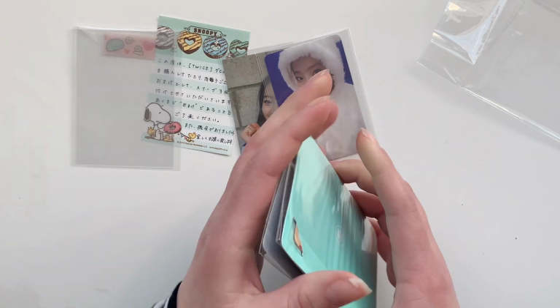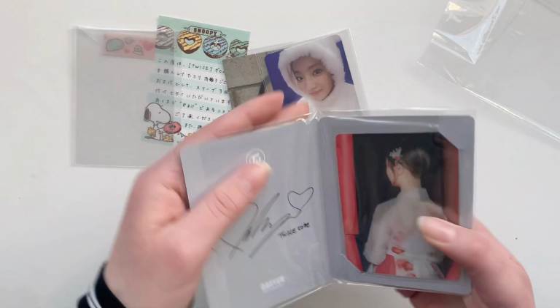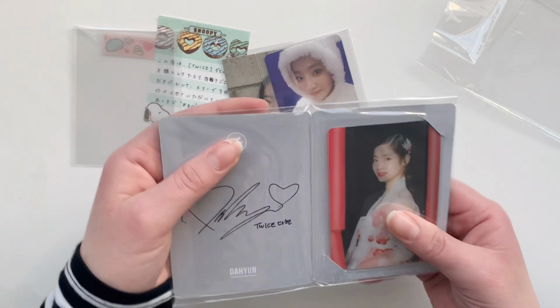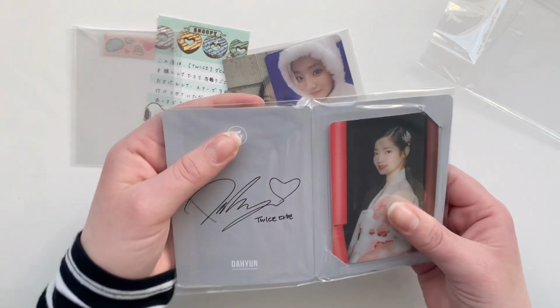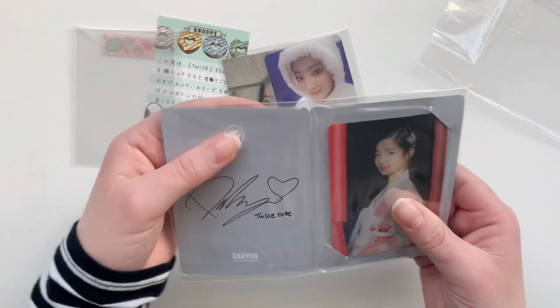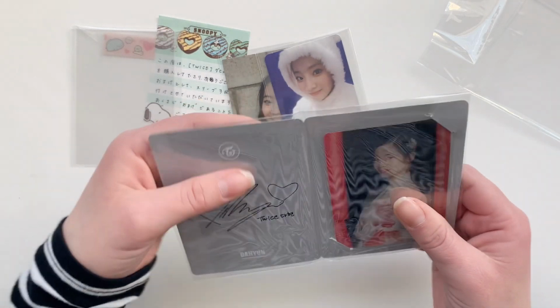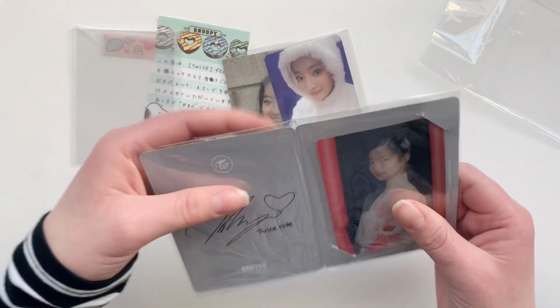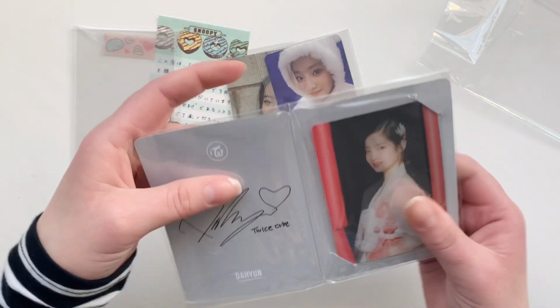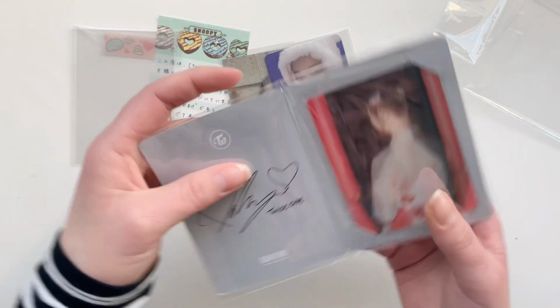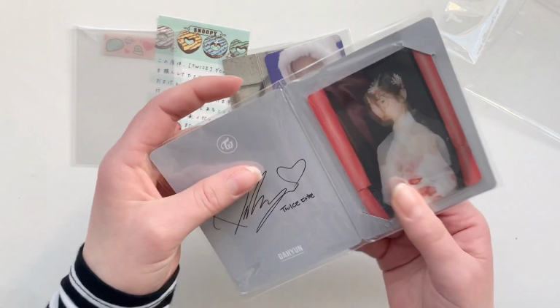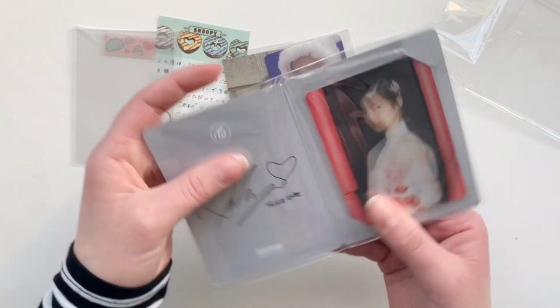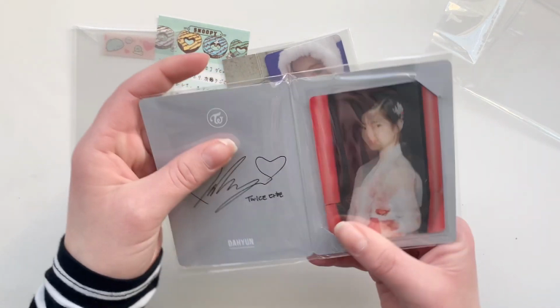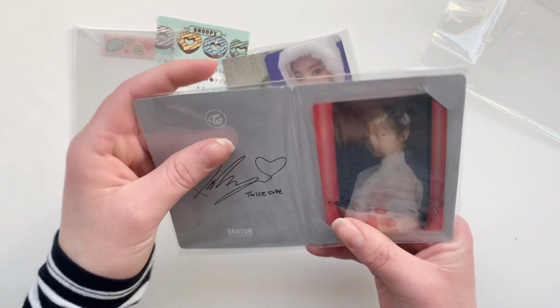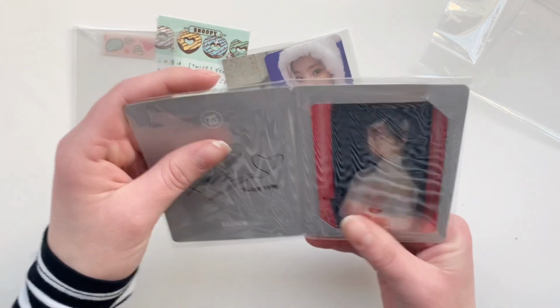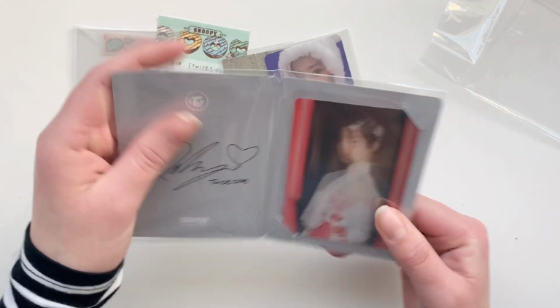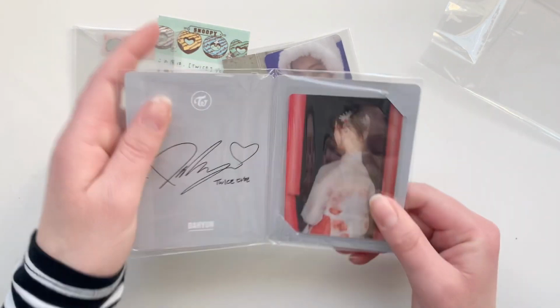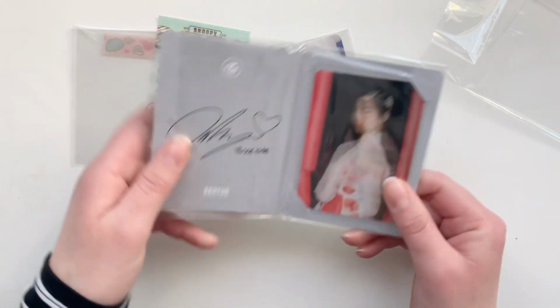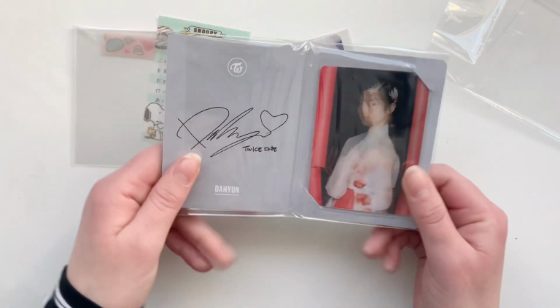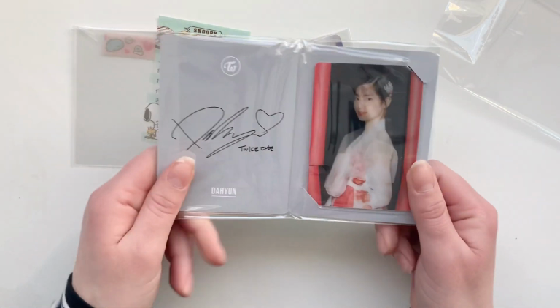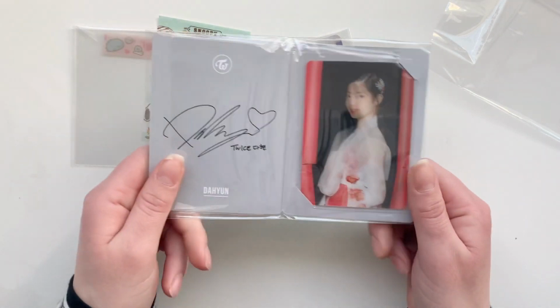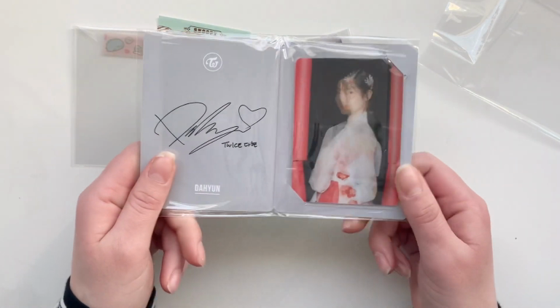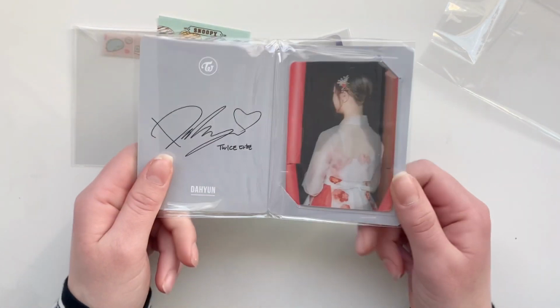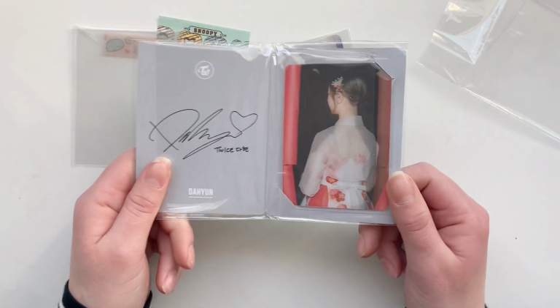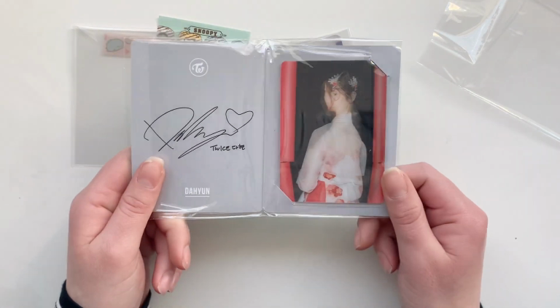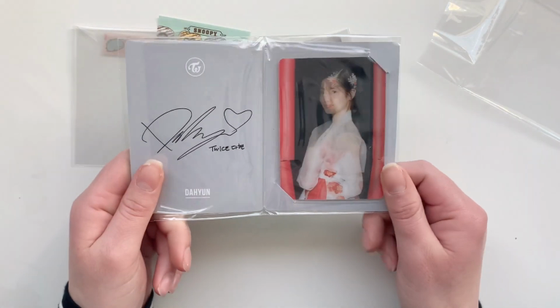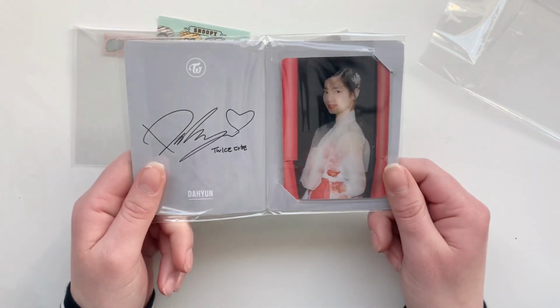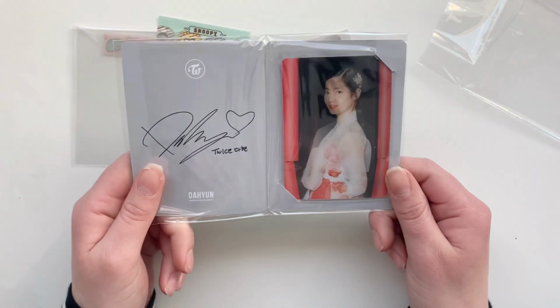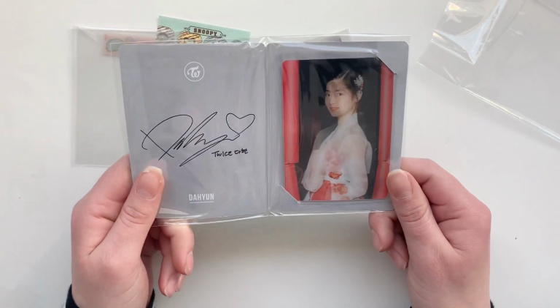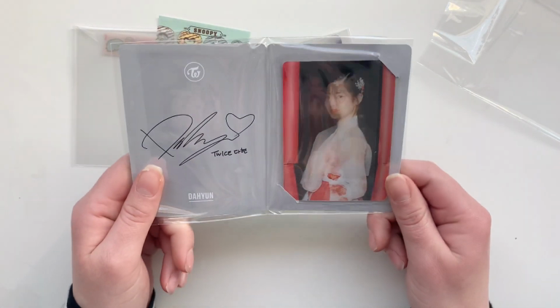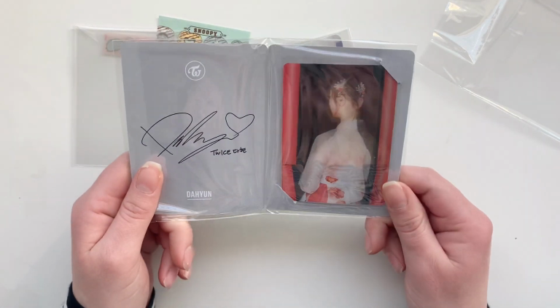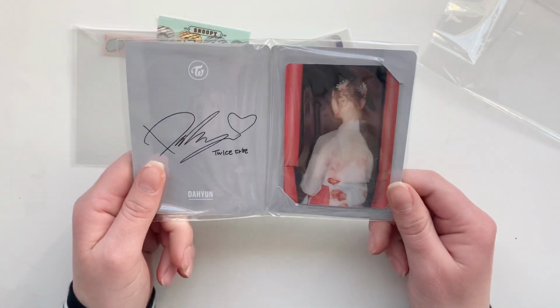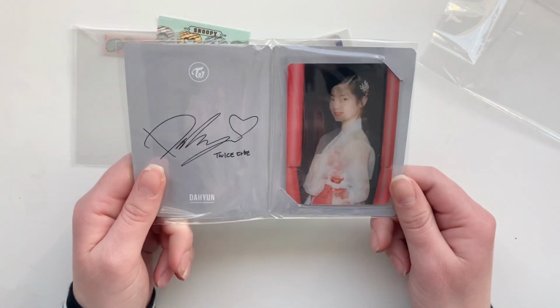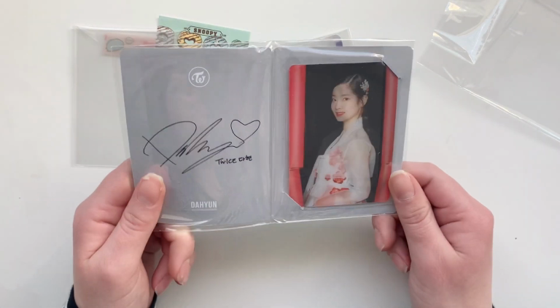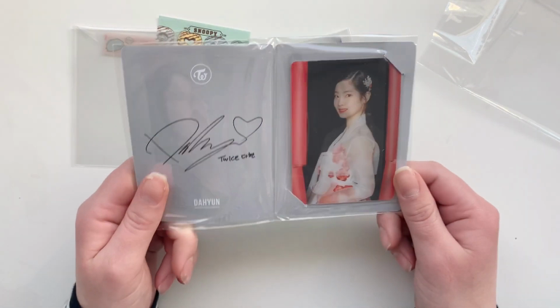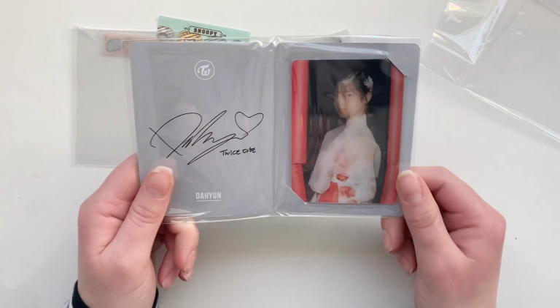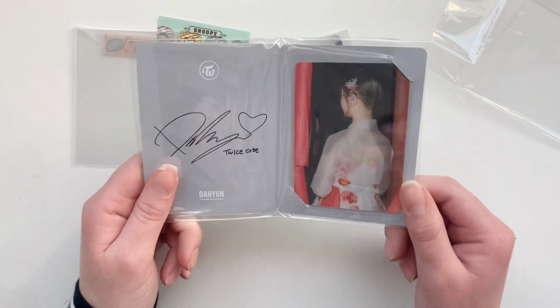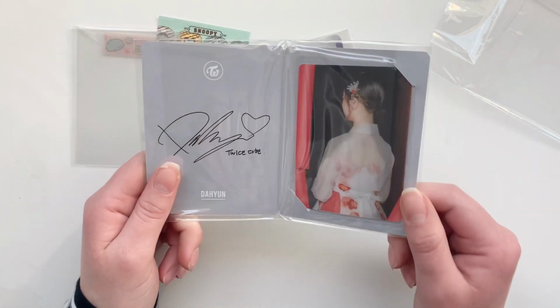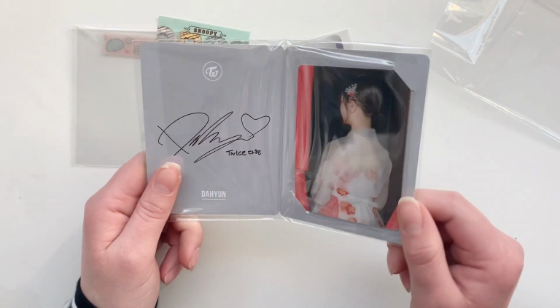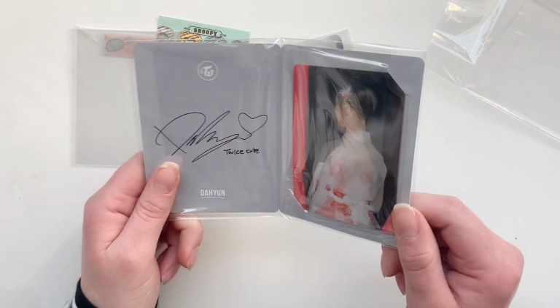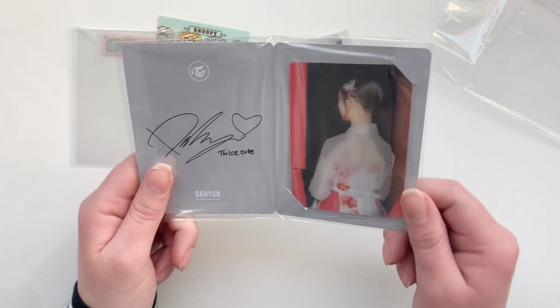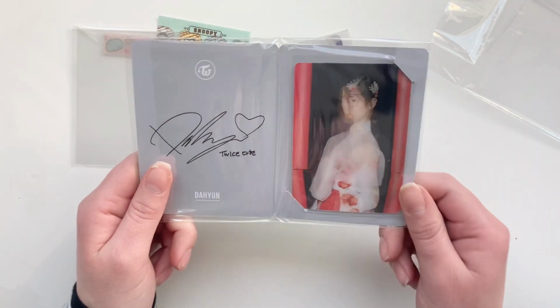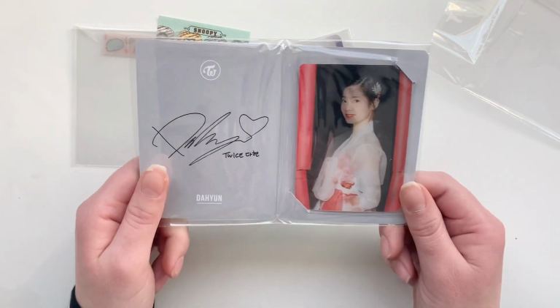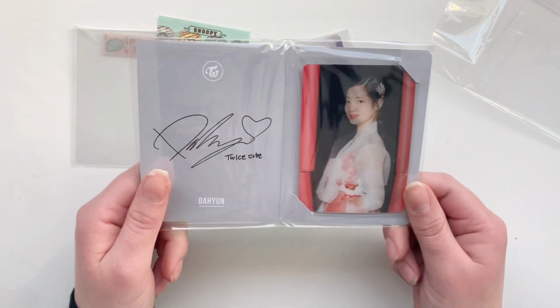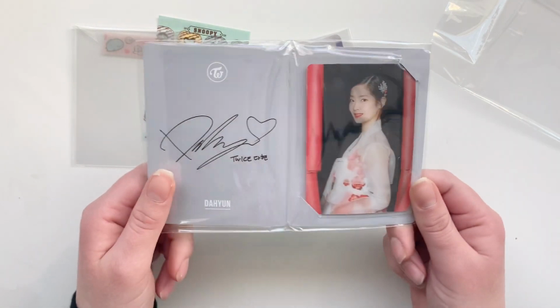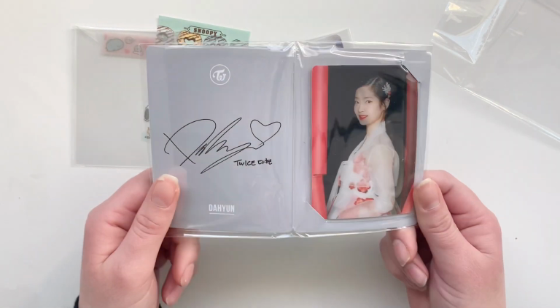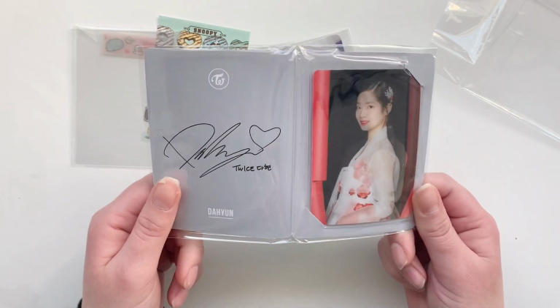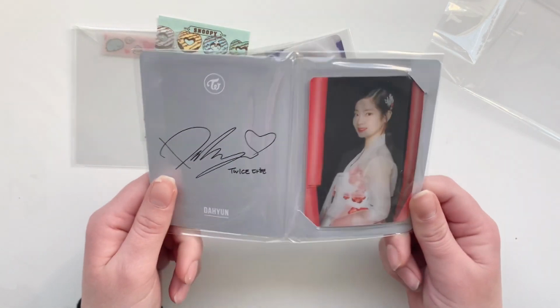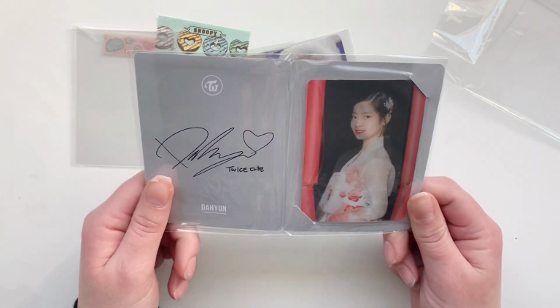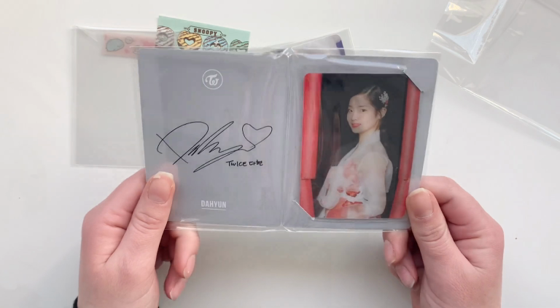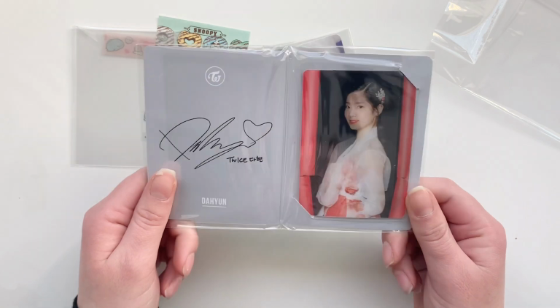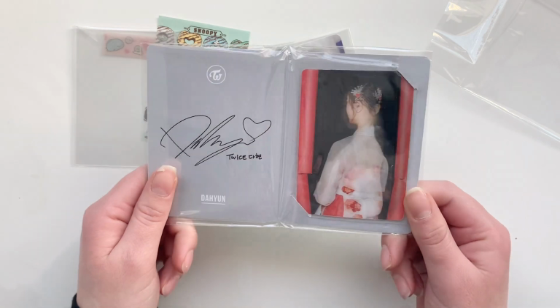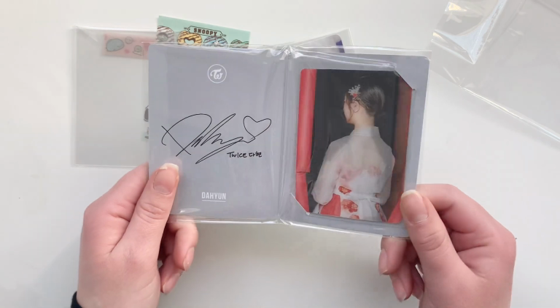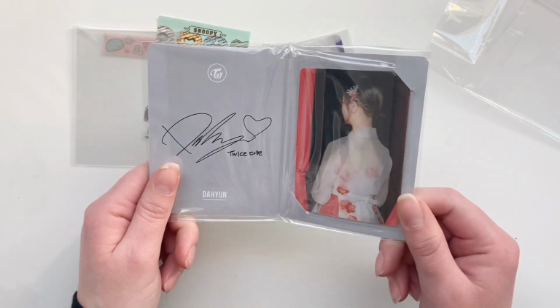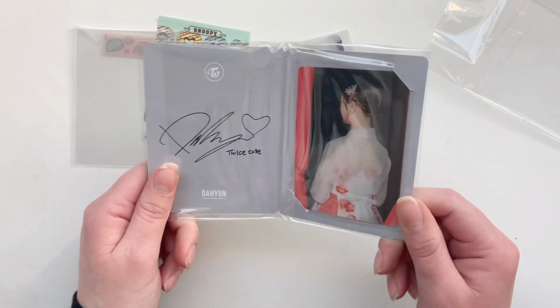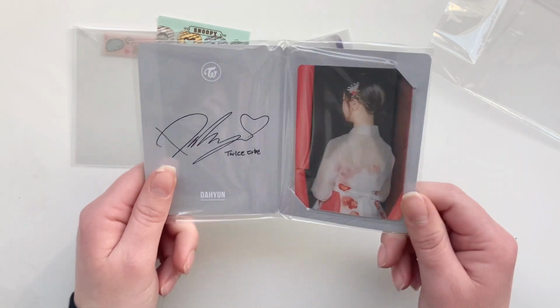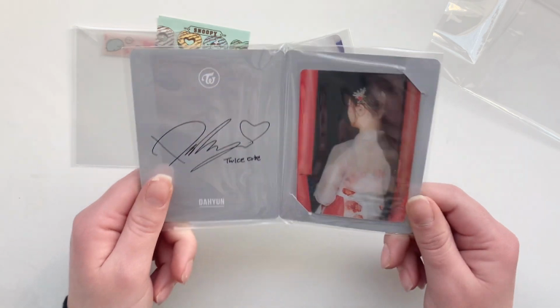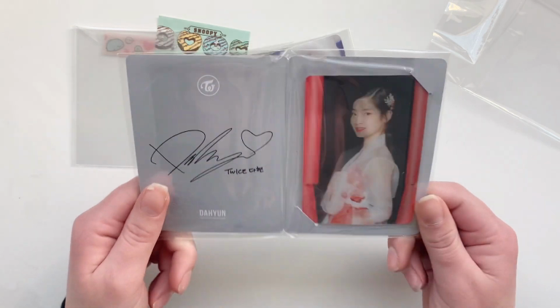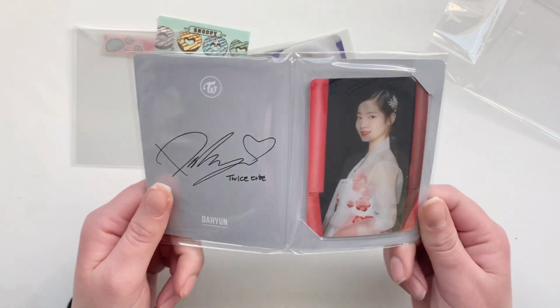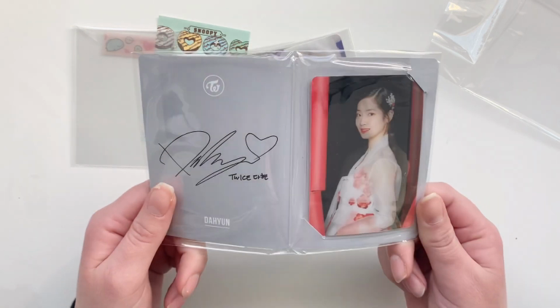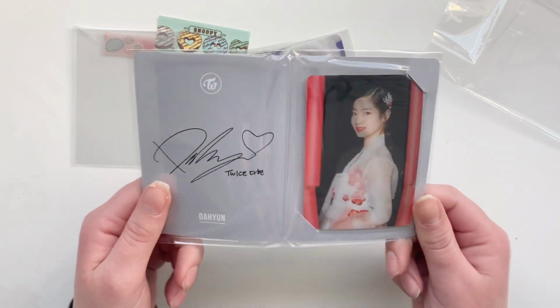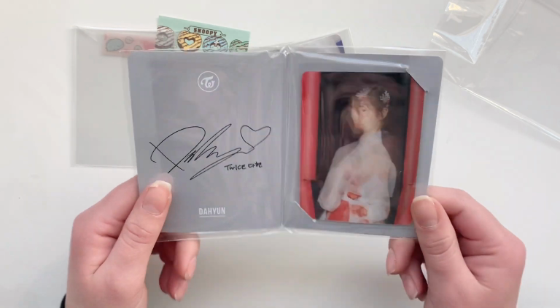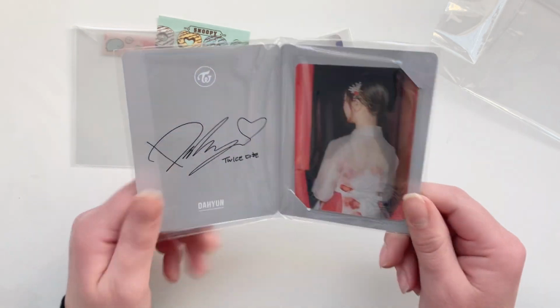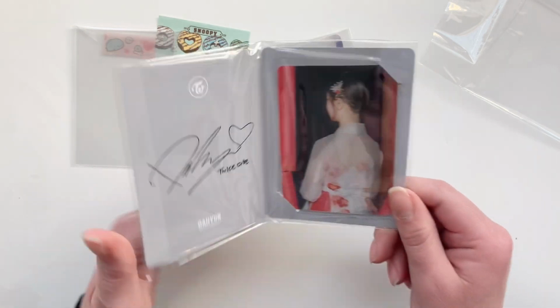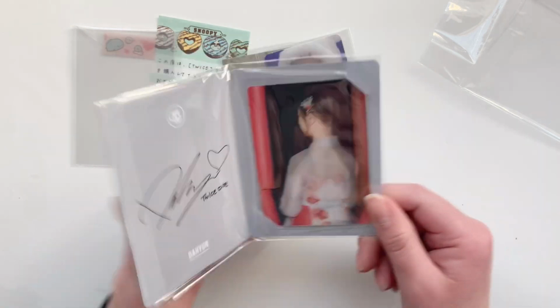And then for the last few things I decided to buy some of Dahyun's special cards — non-album cards.